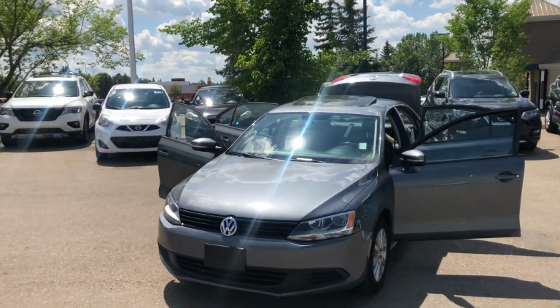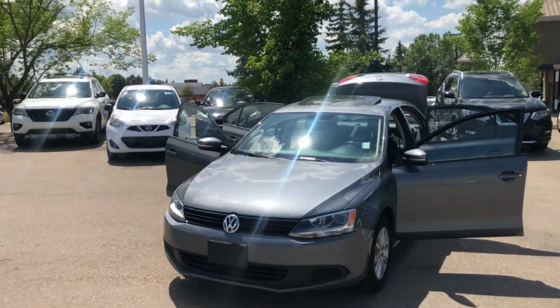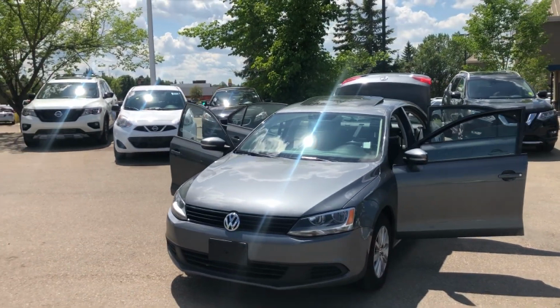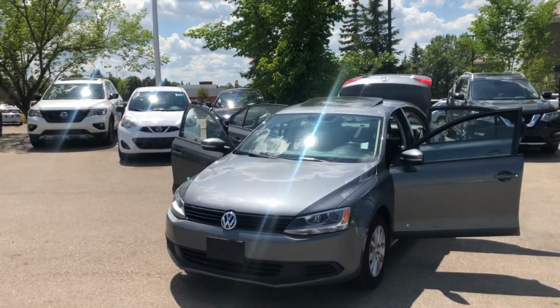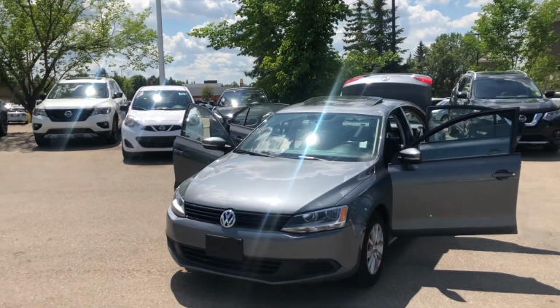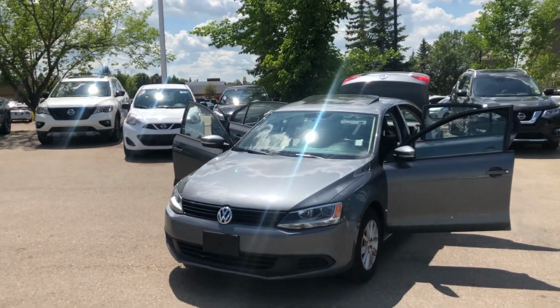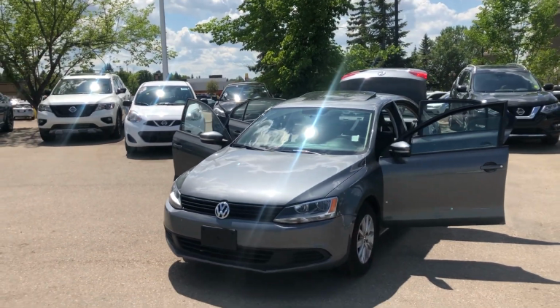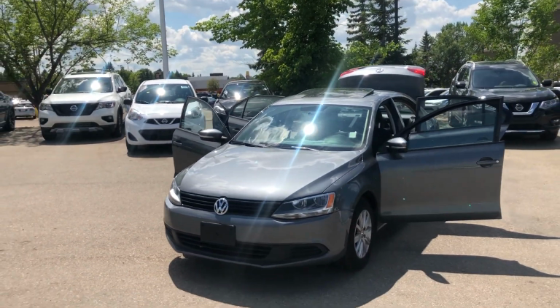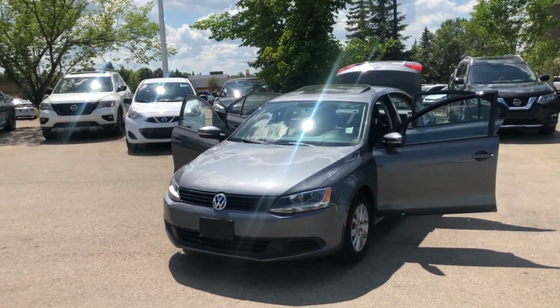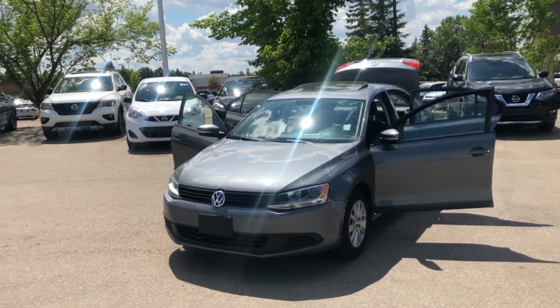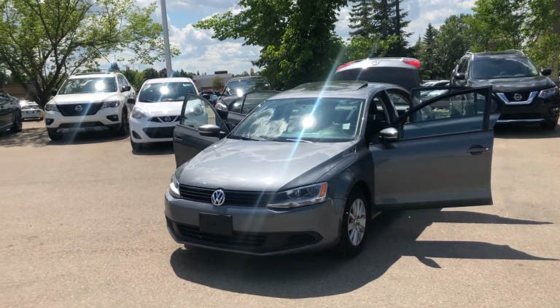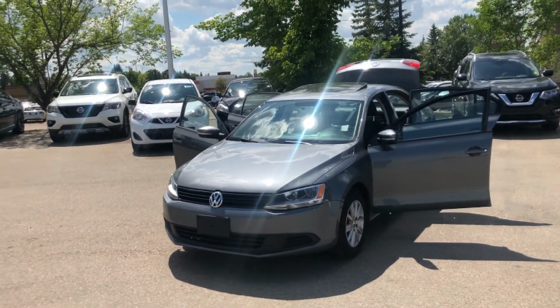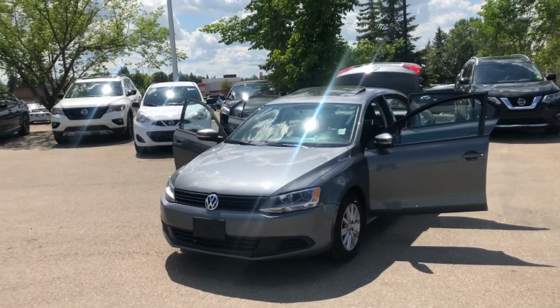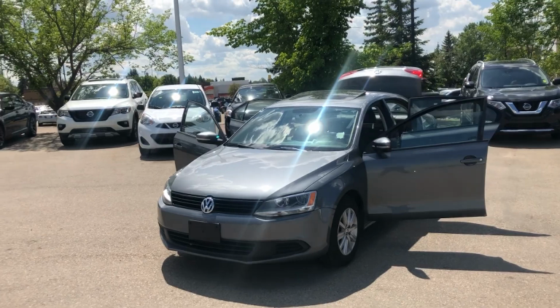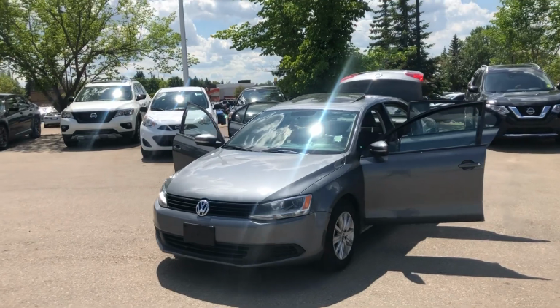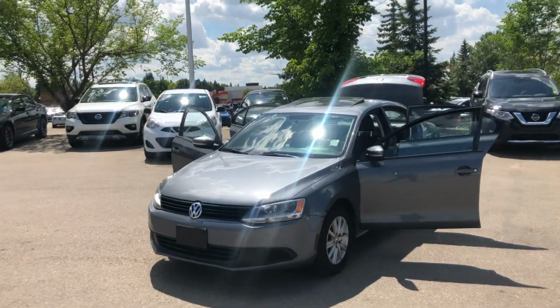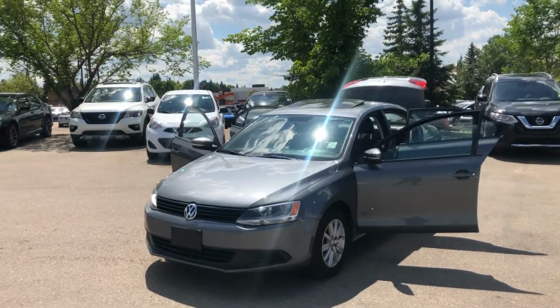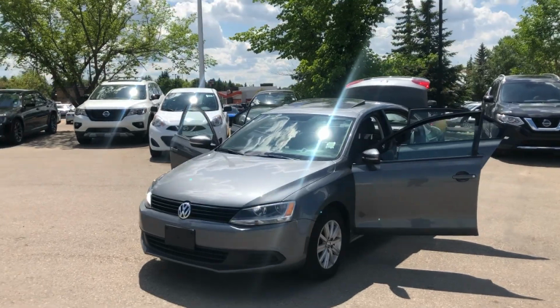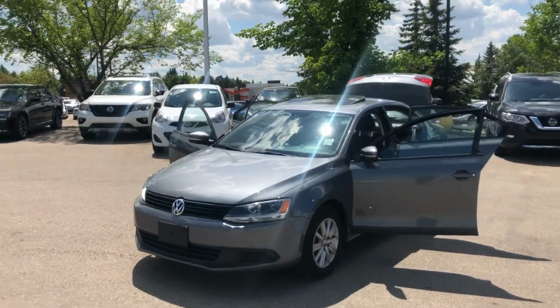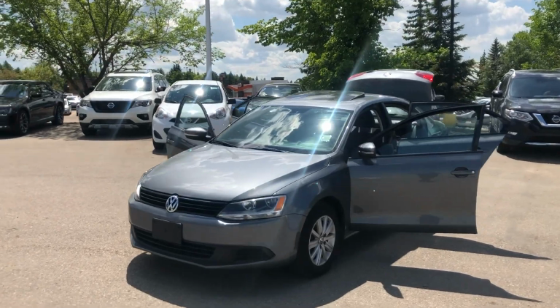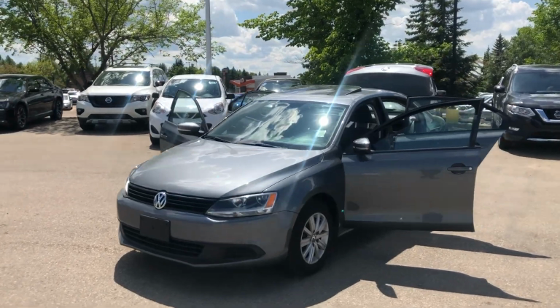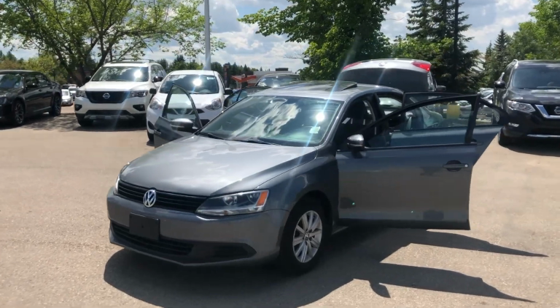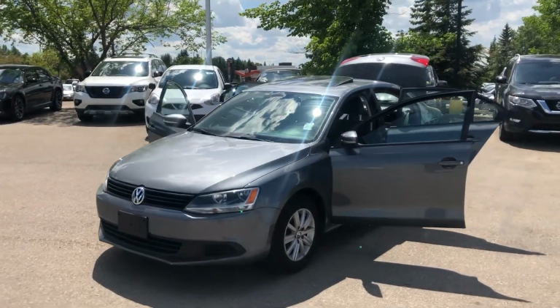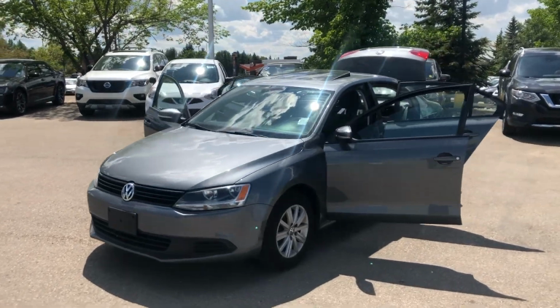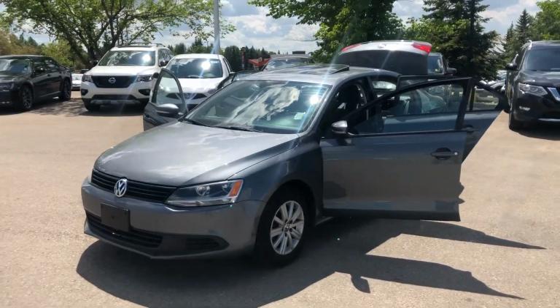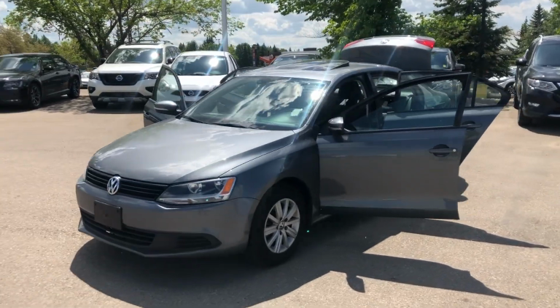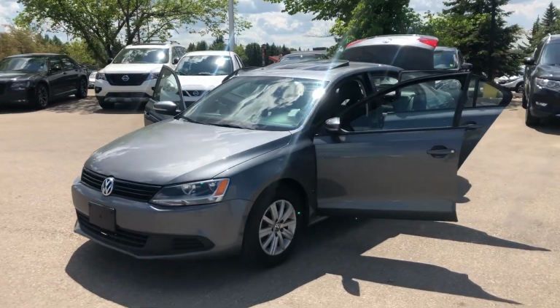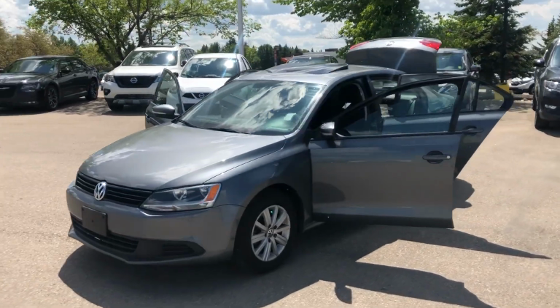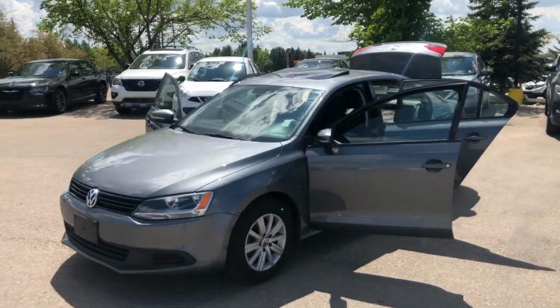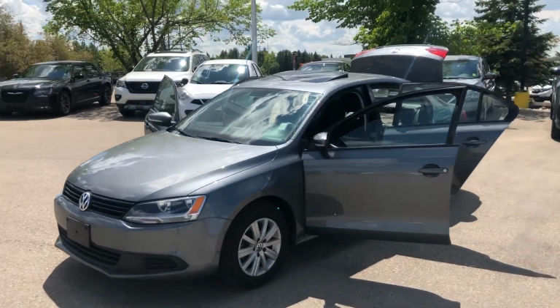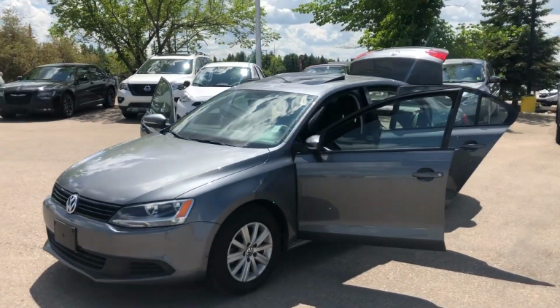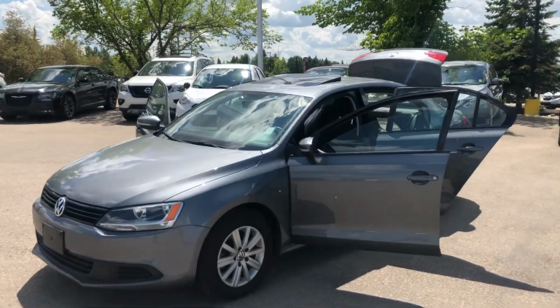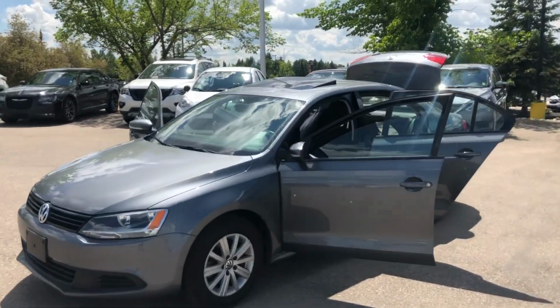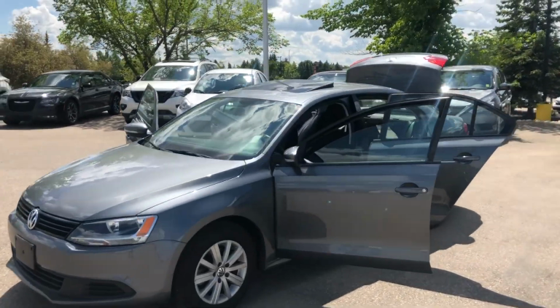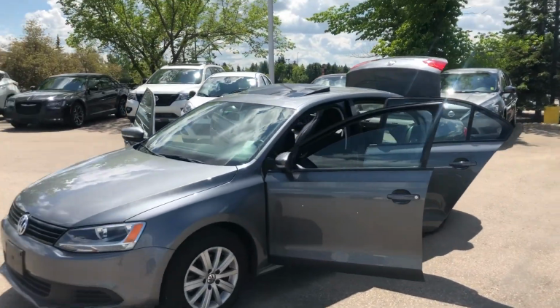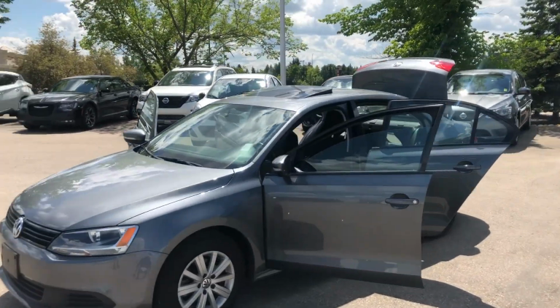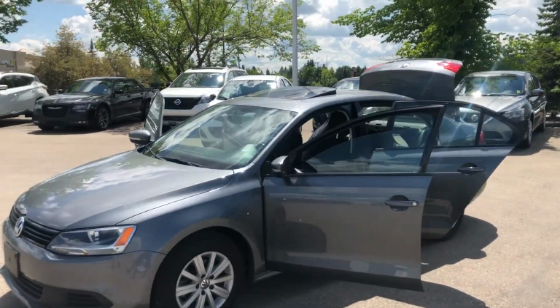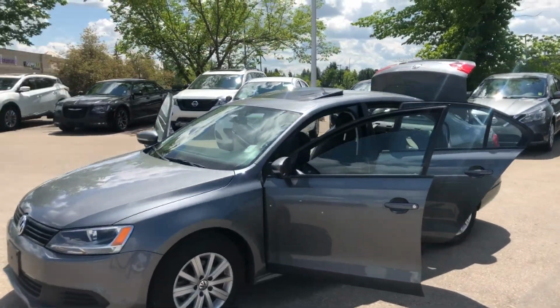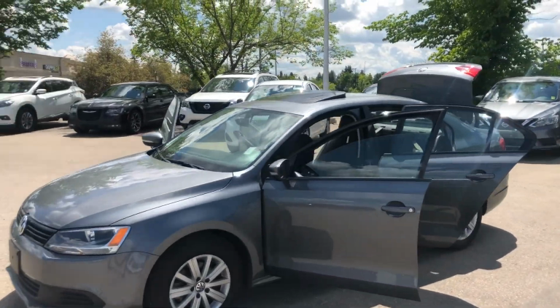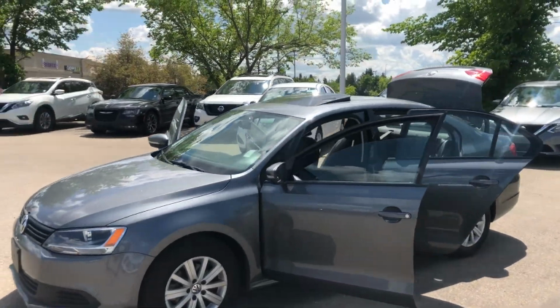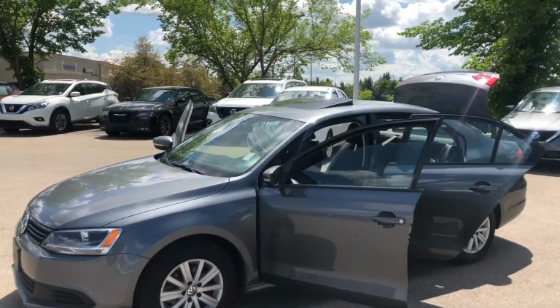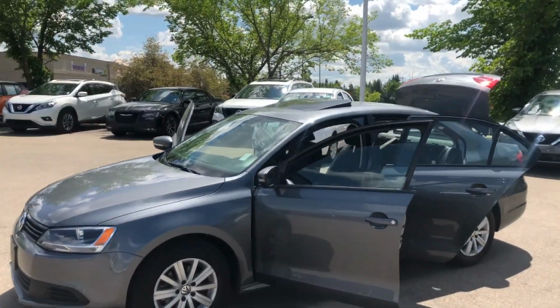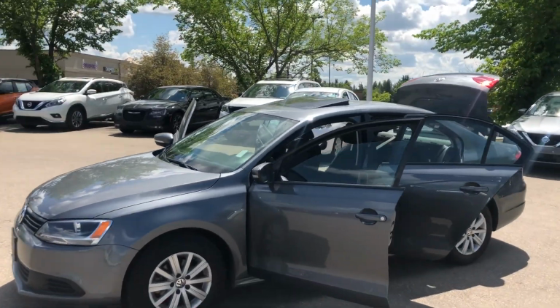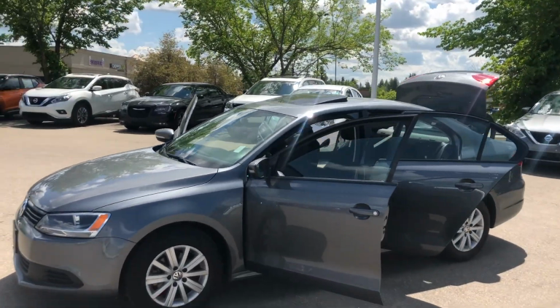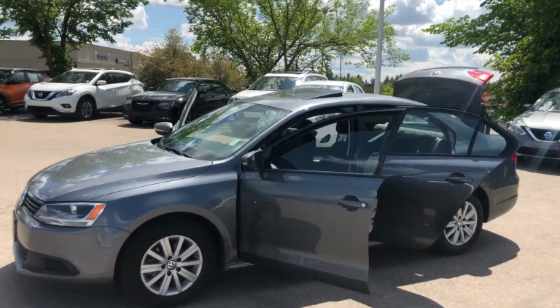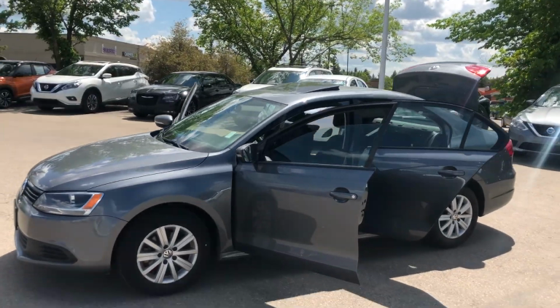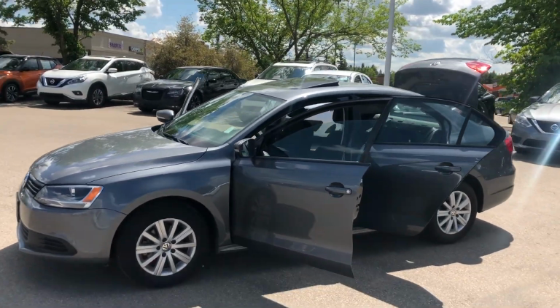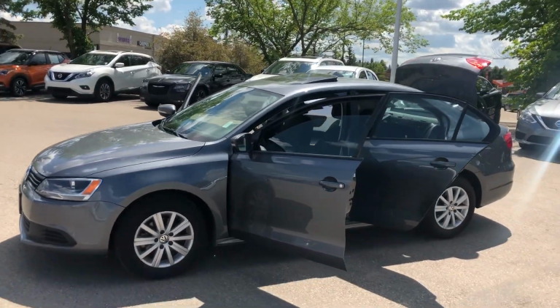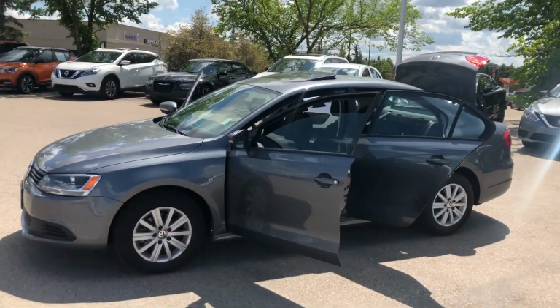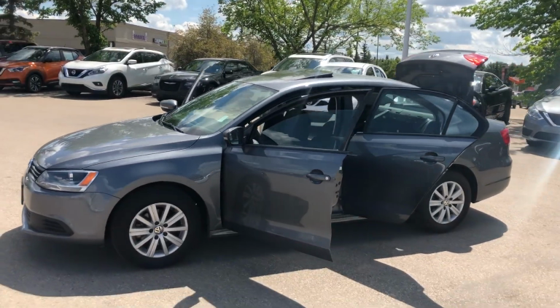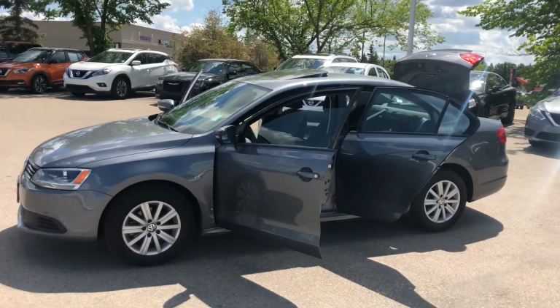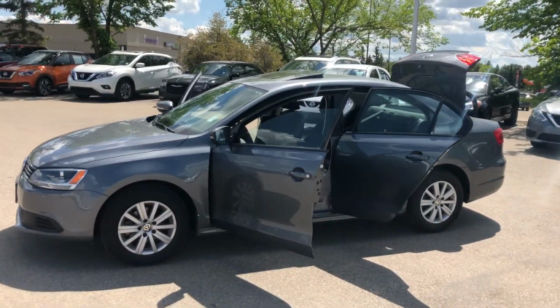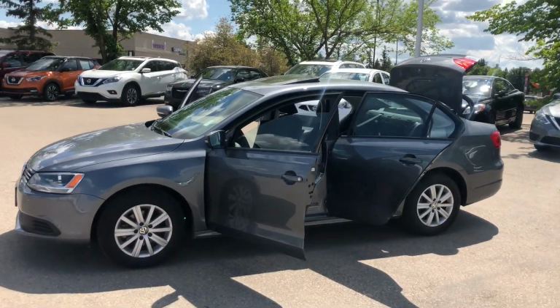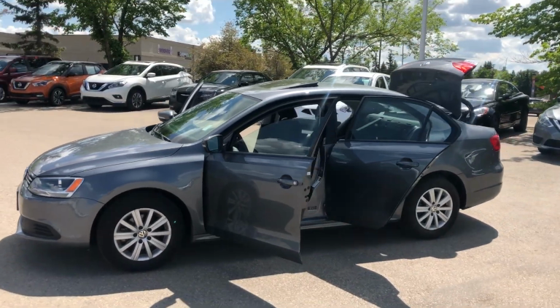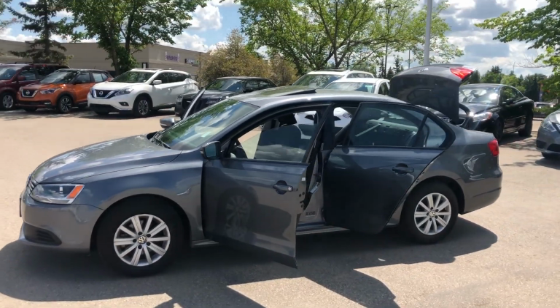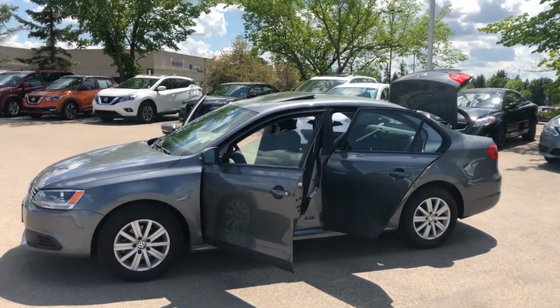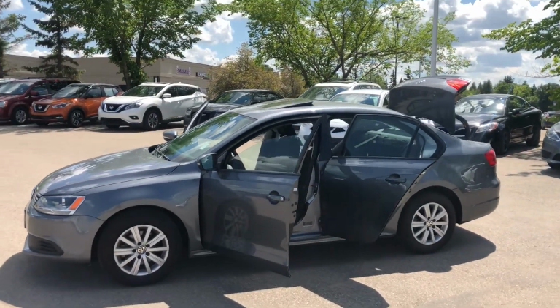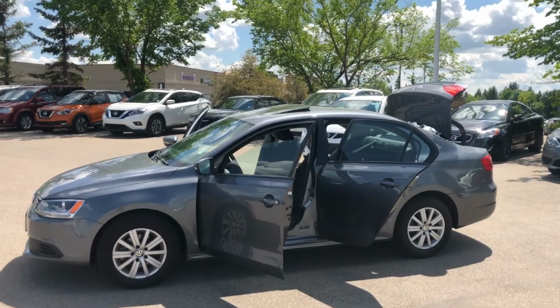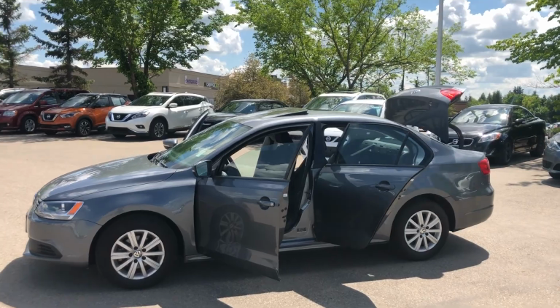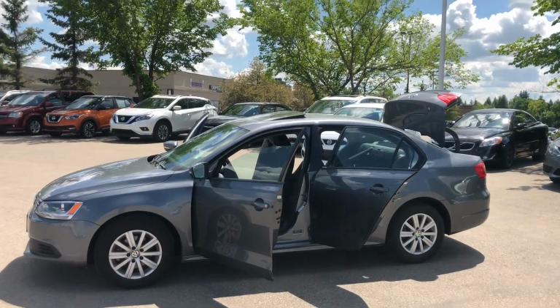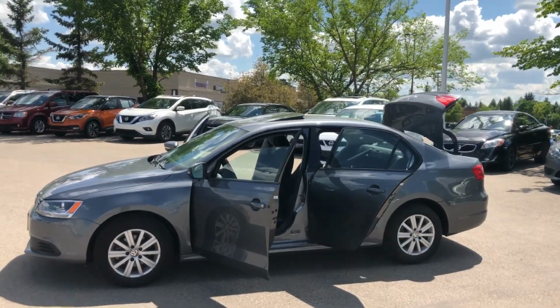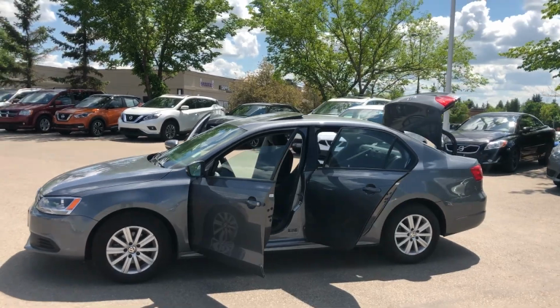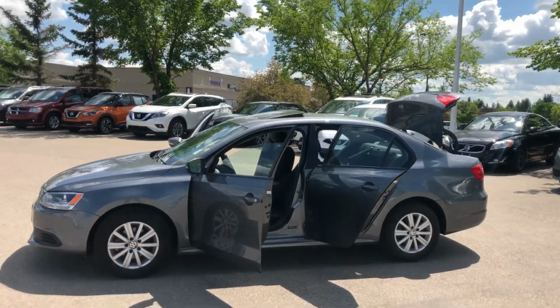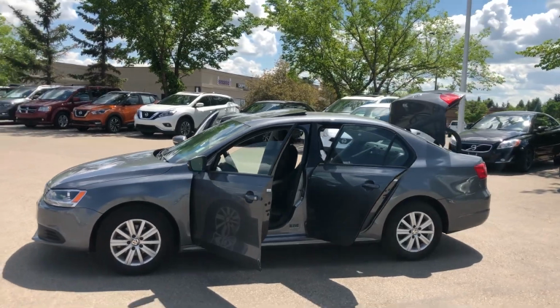Thanks again guys, it's Ali from Sherwood Nissan. Give me a call at 780-449-5775 and we'll get you in this car today.